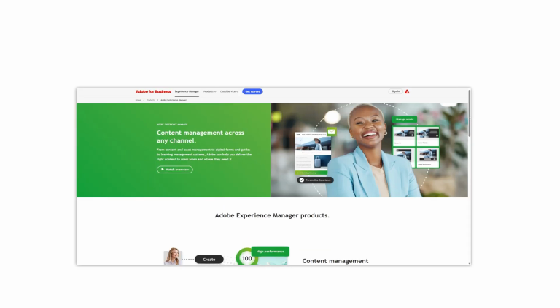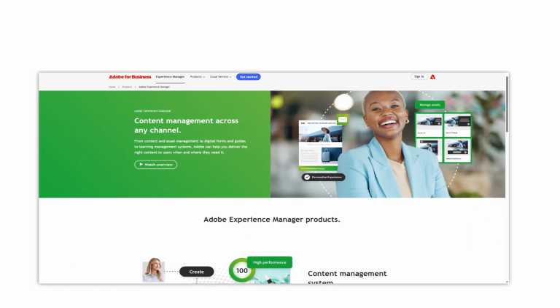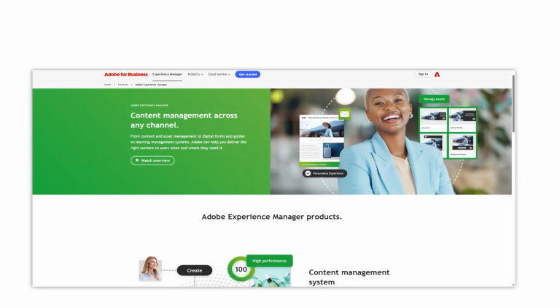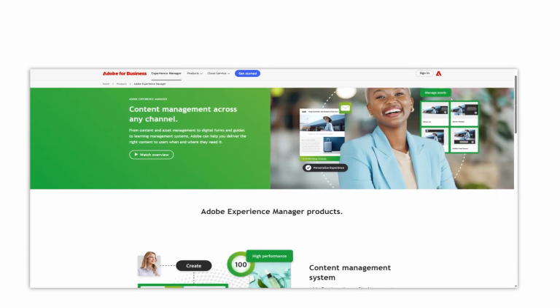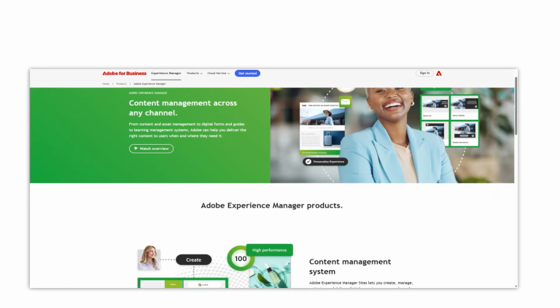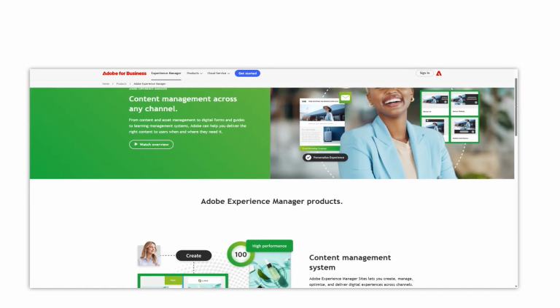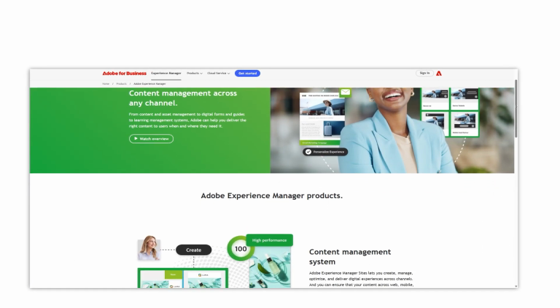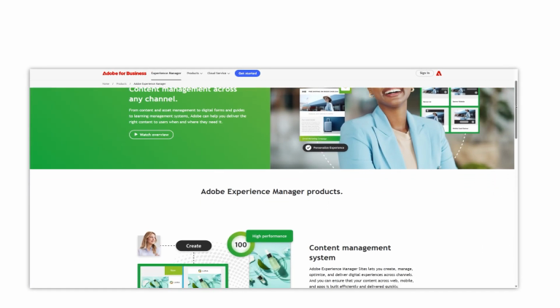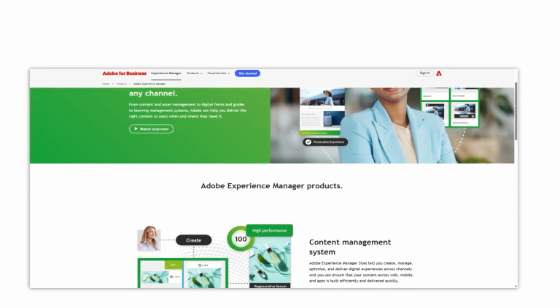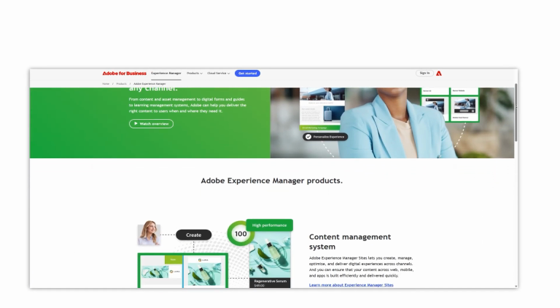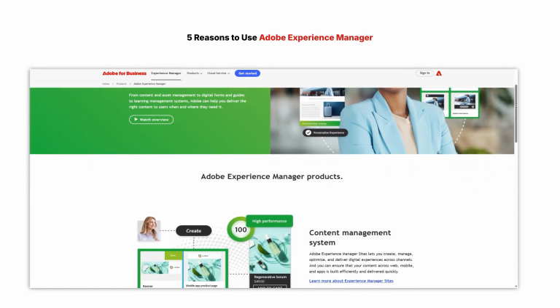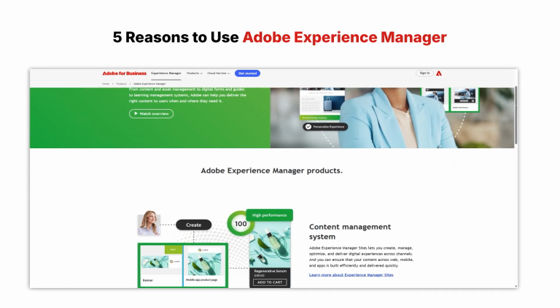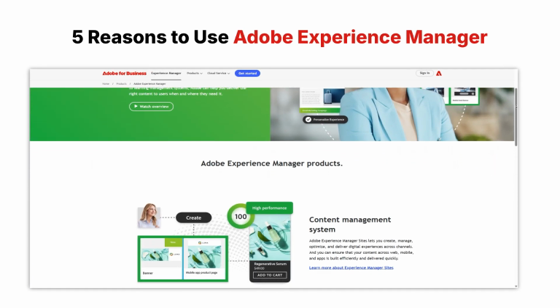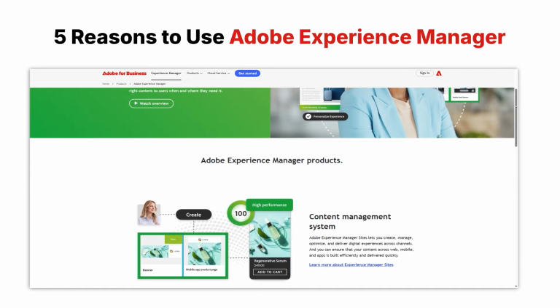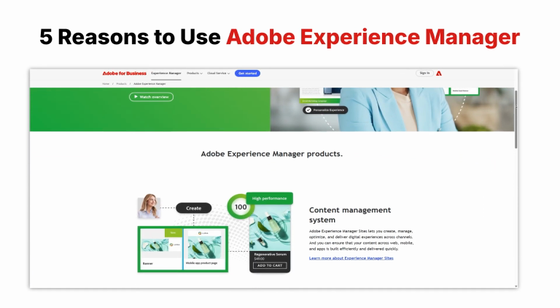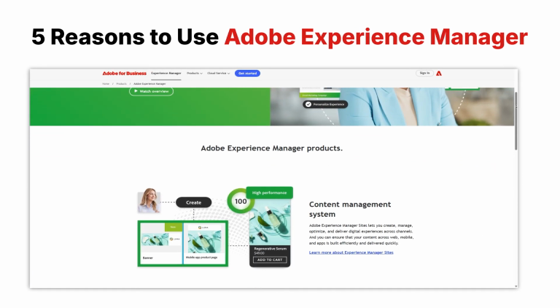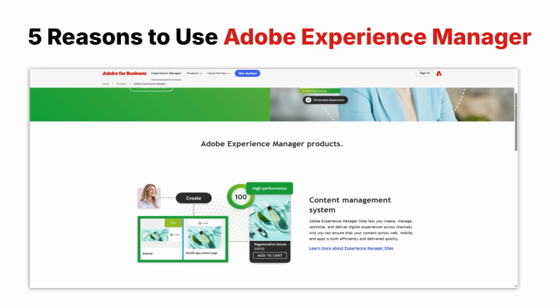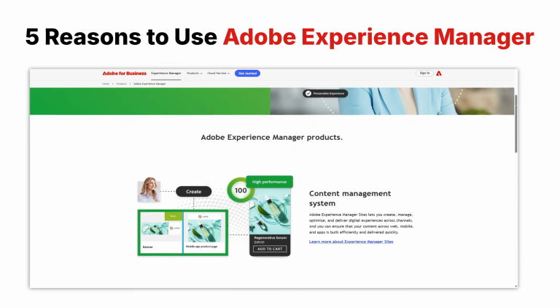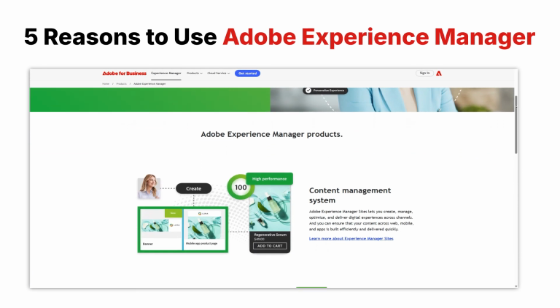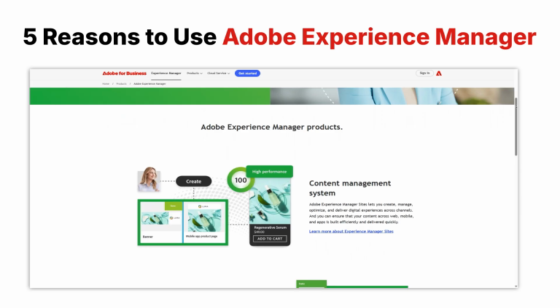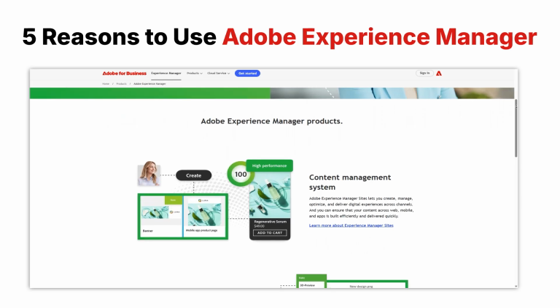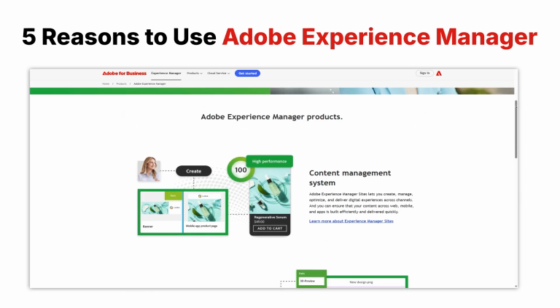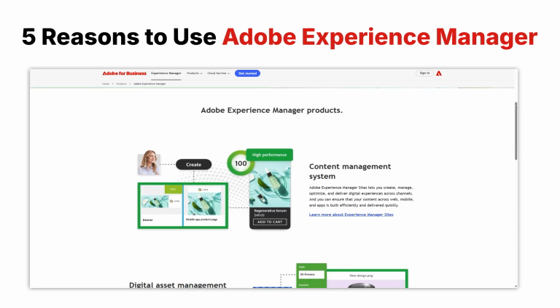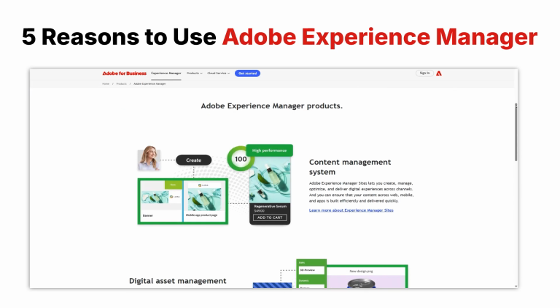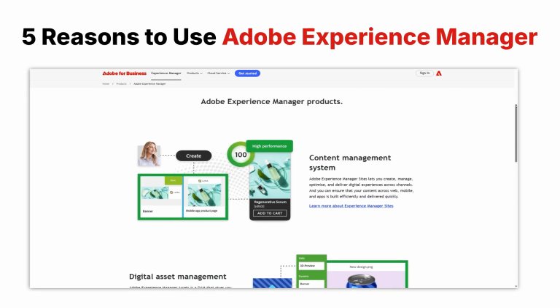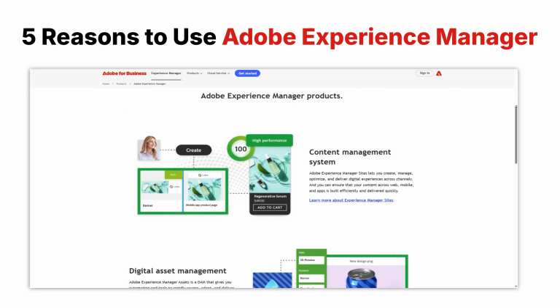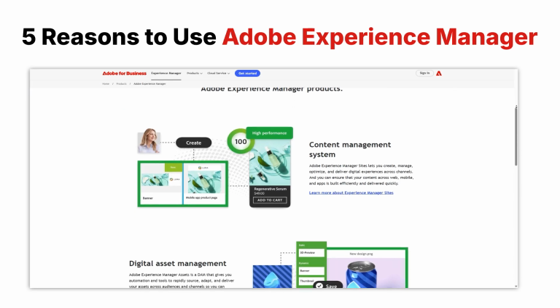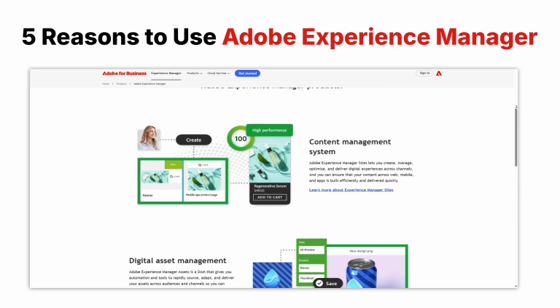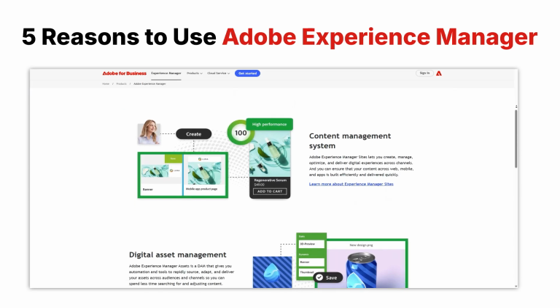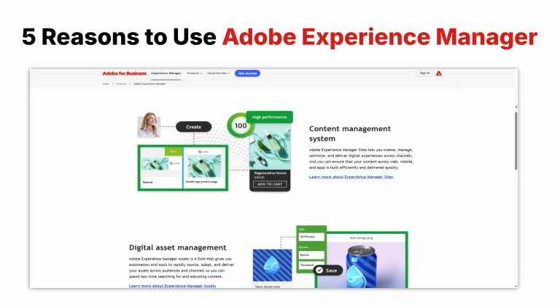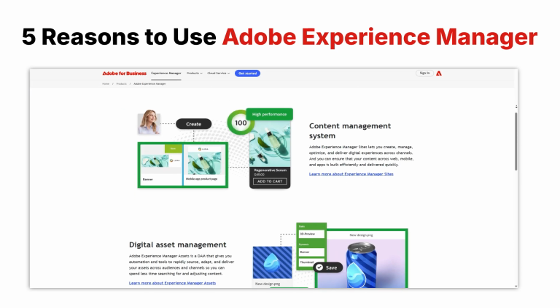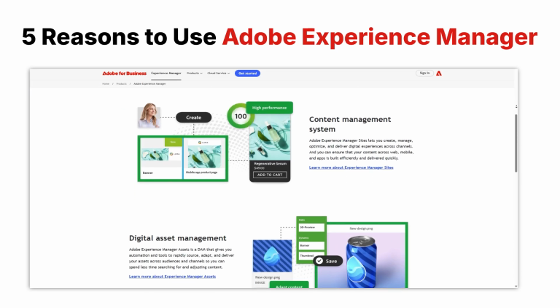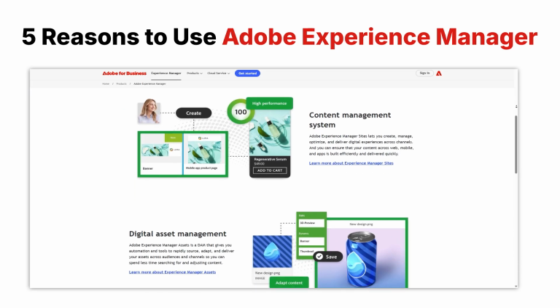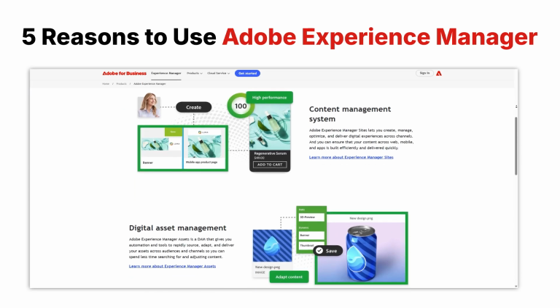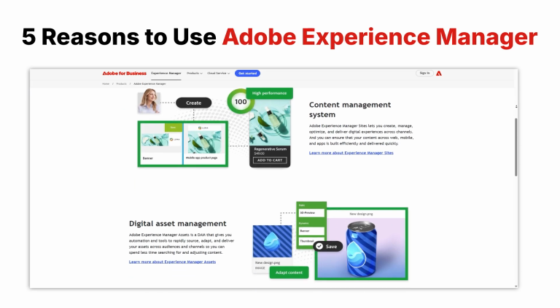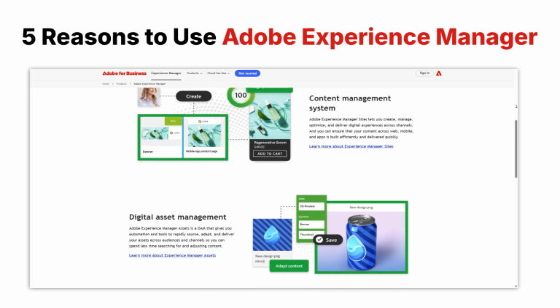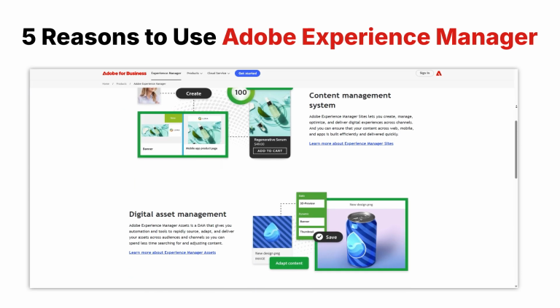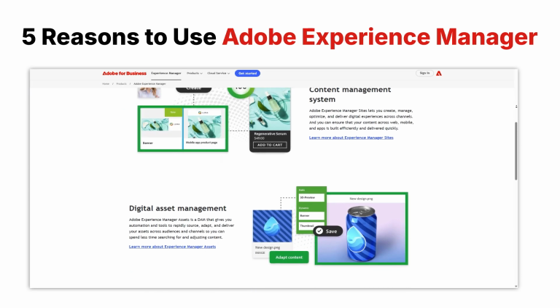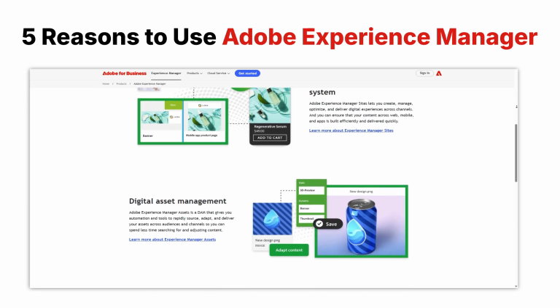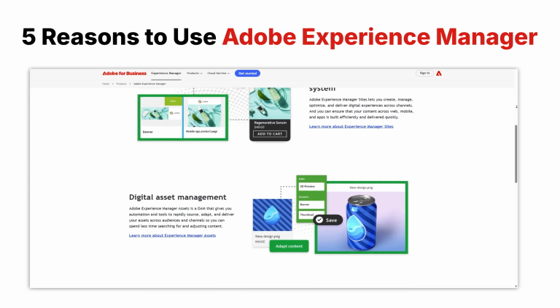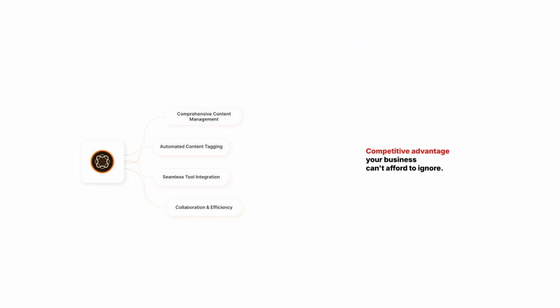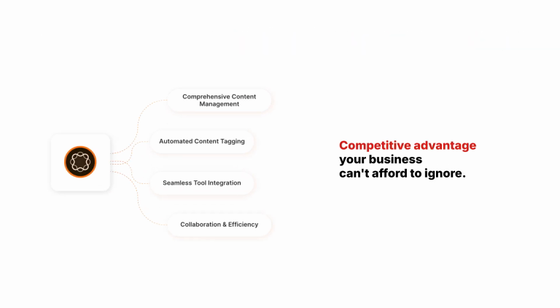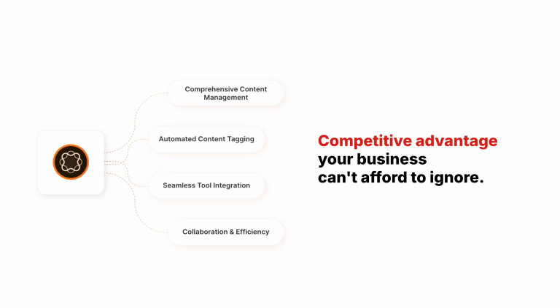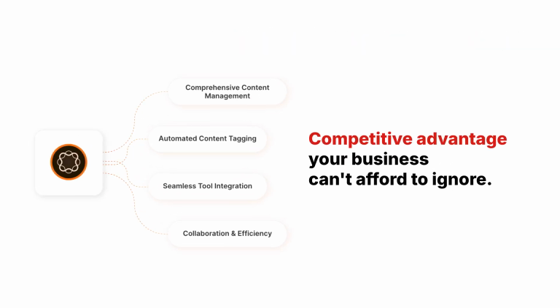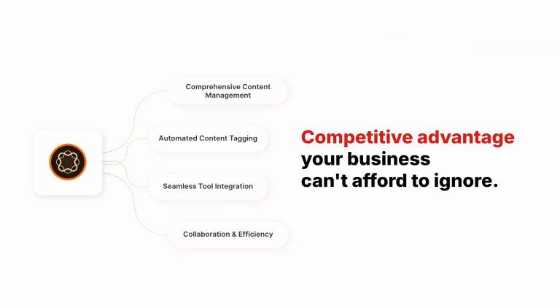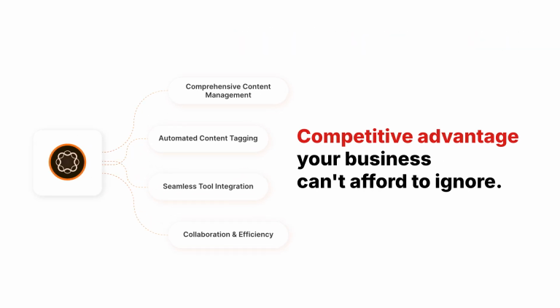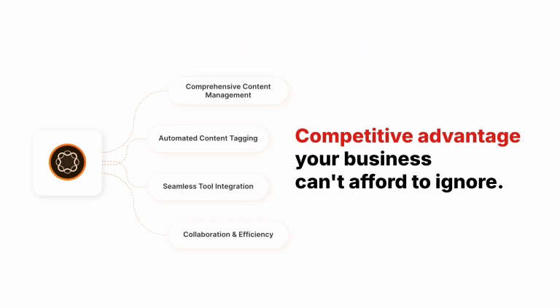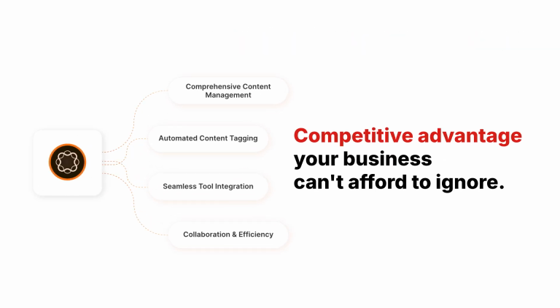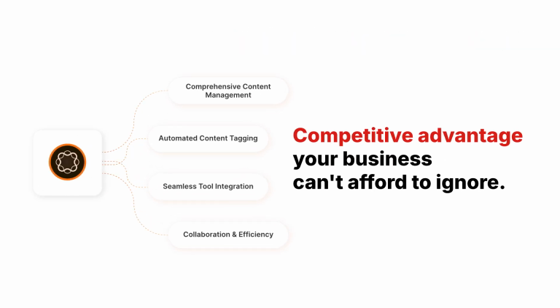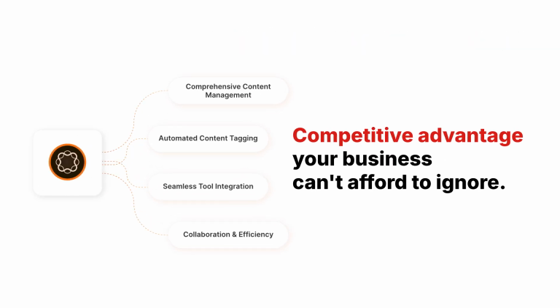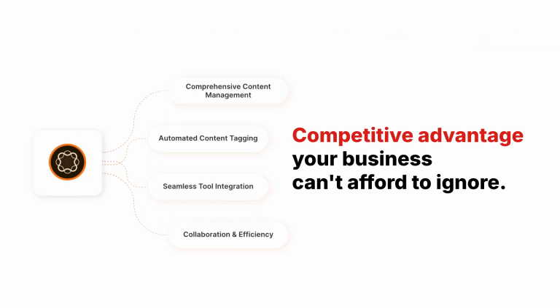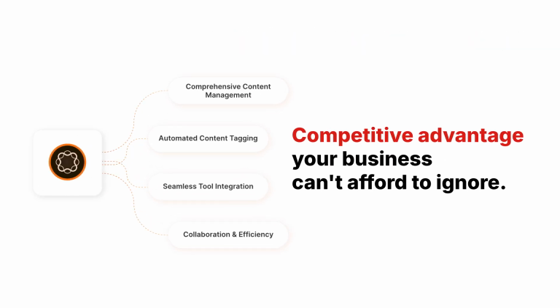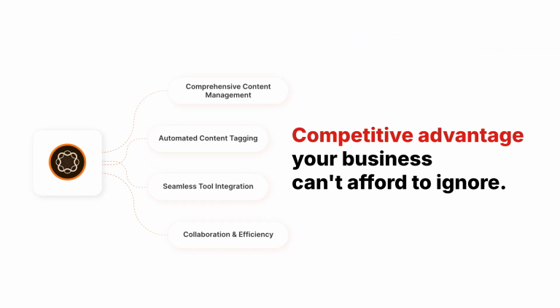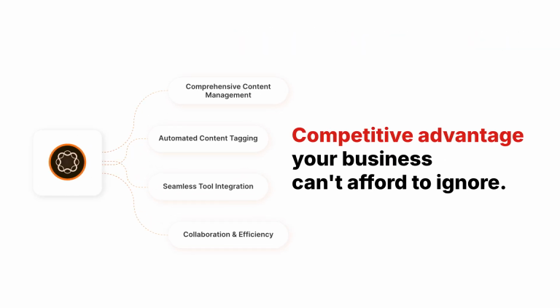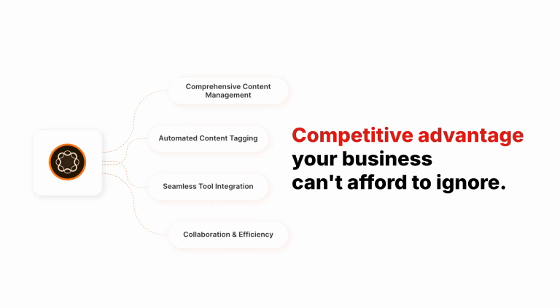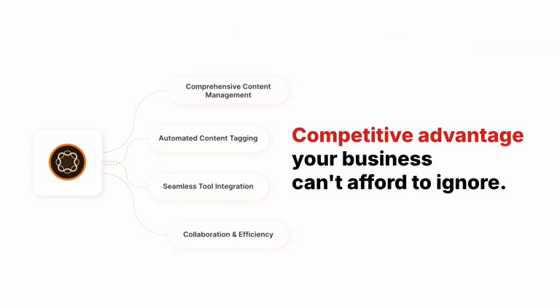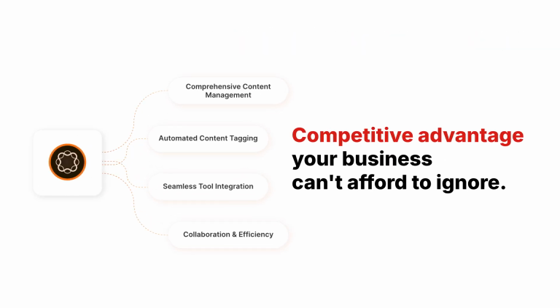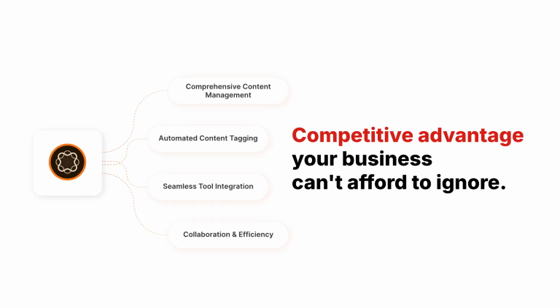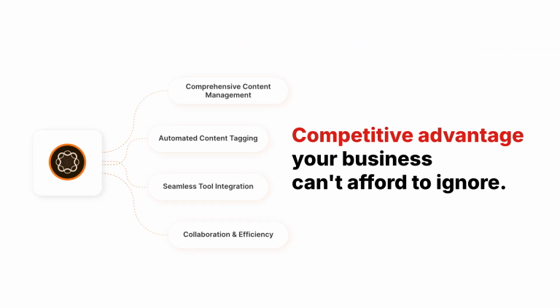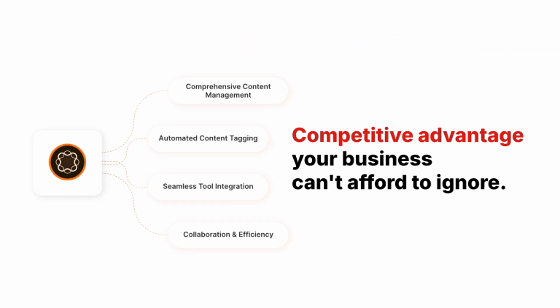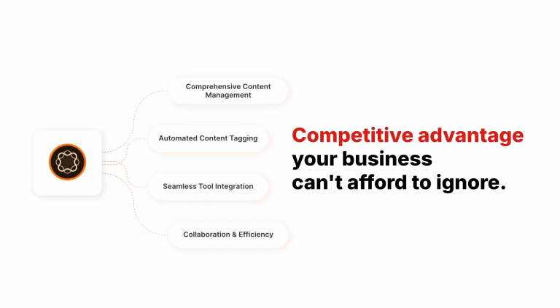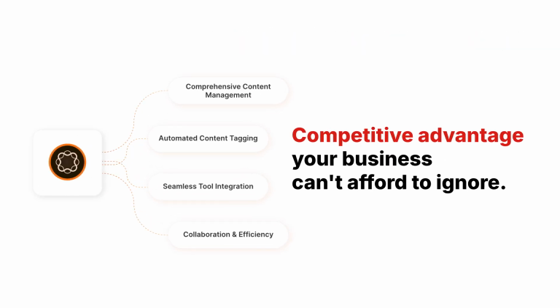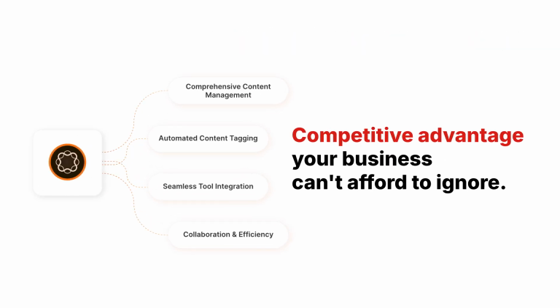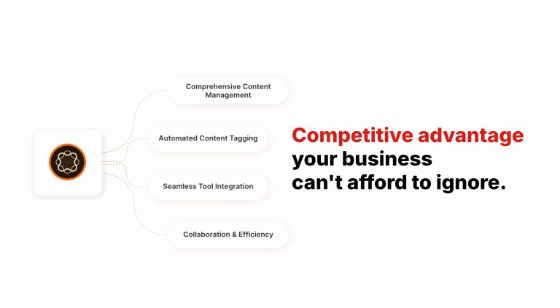In the next few minutes, I'll reveal five reasons to use Adobe Experience Manager, AEM — the competitive advantage your business can't afford to ignore.